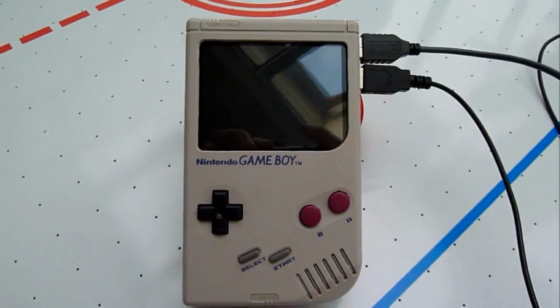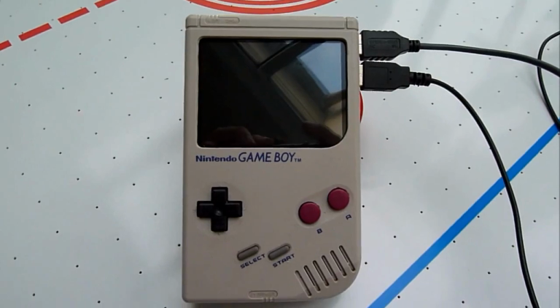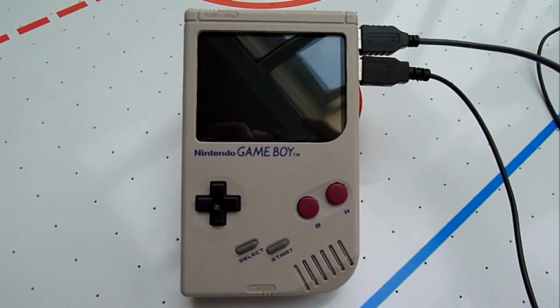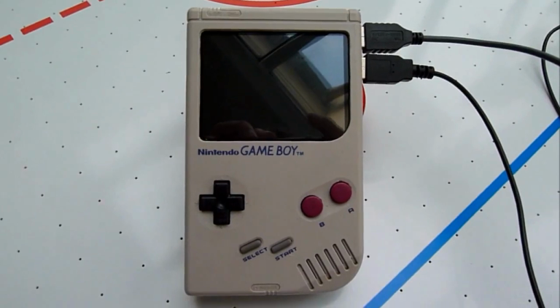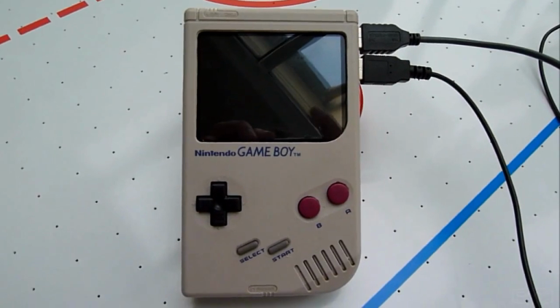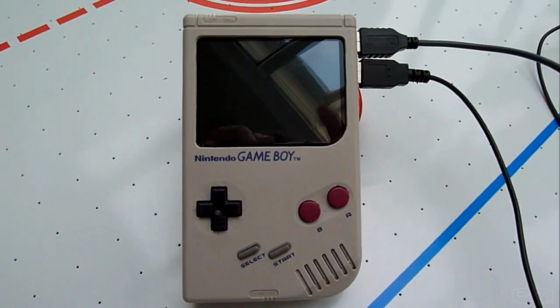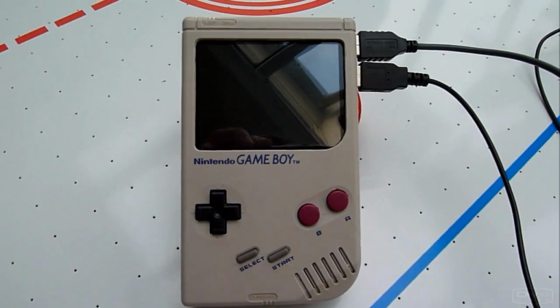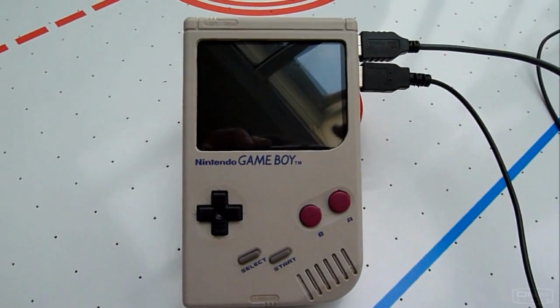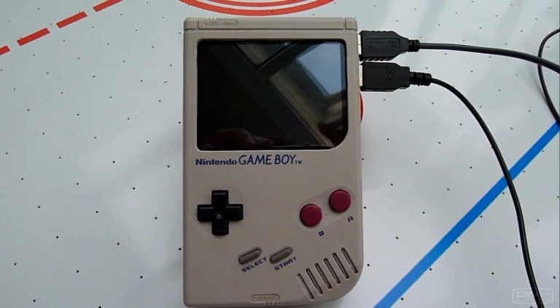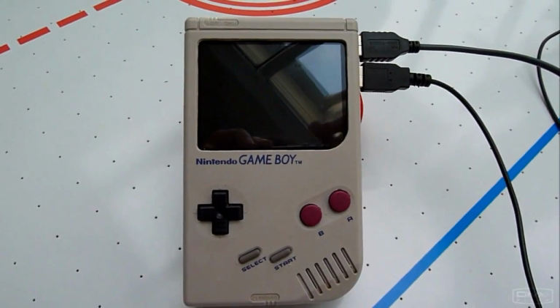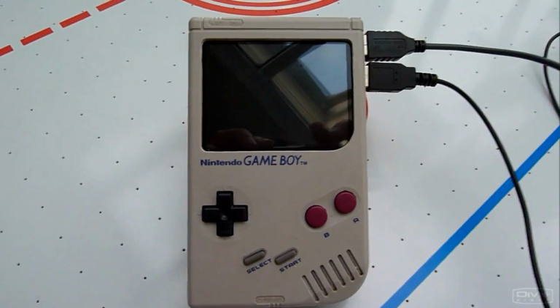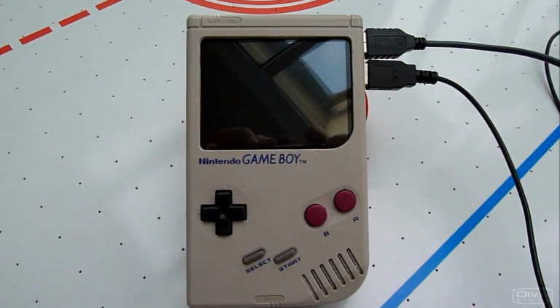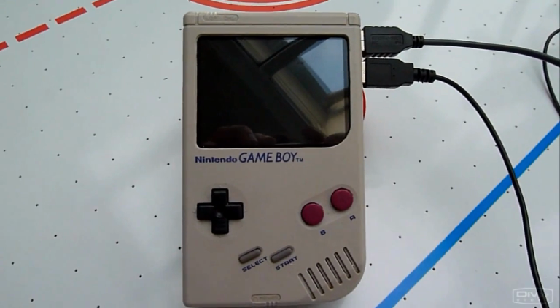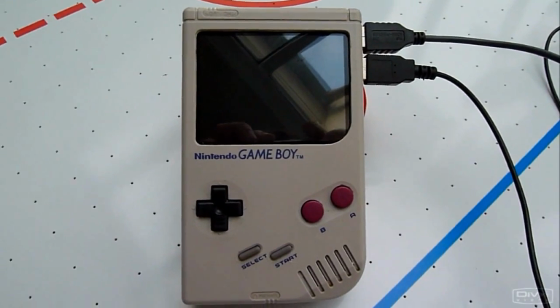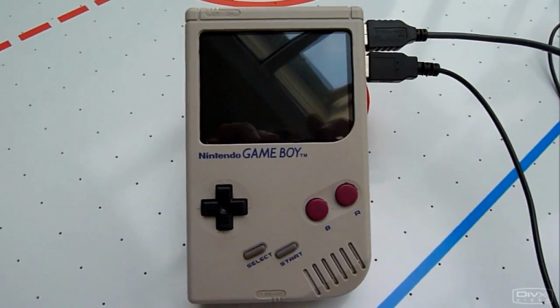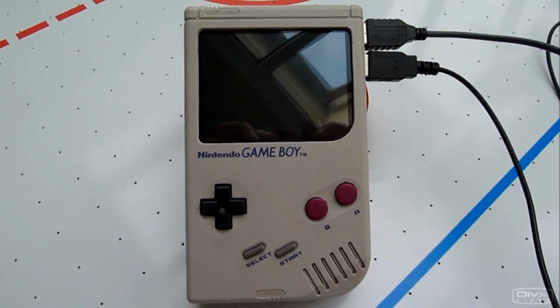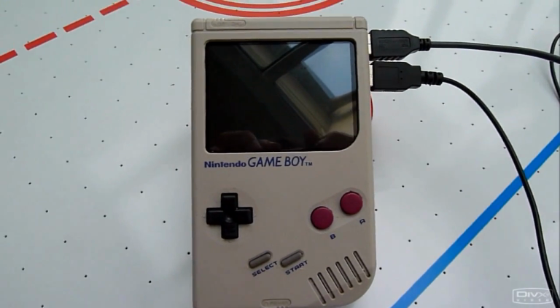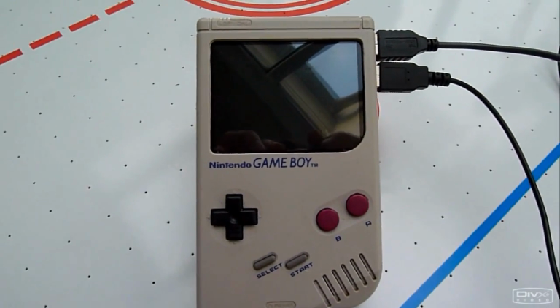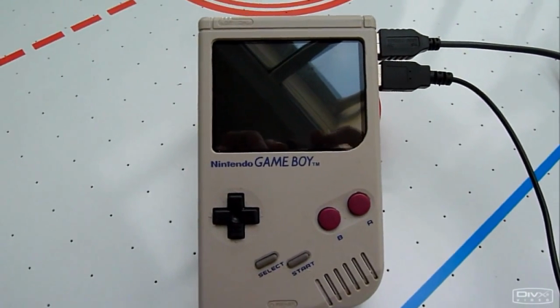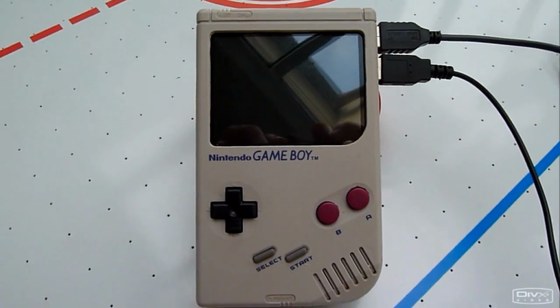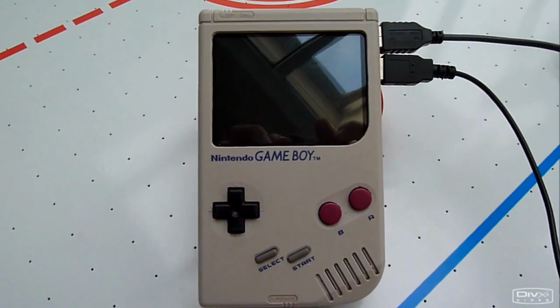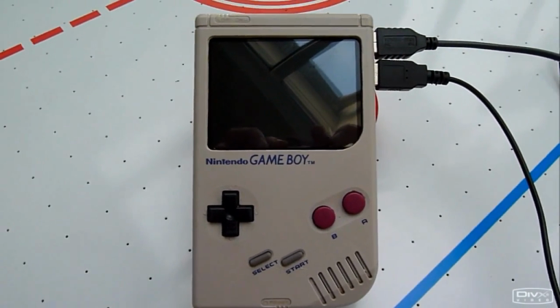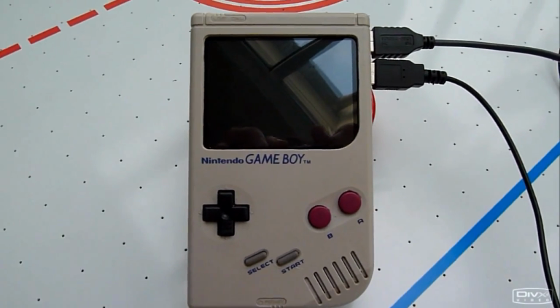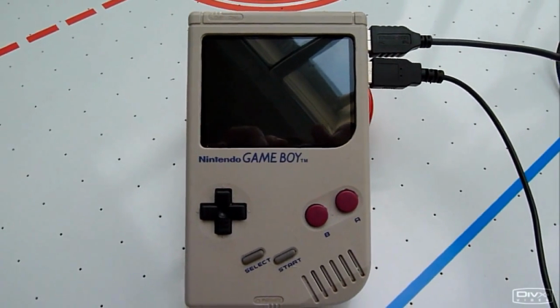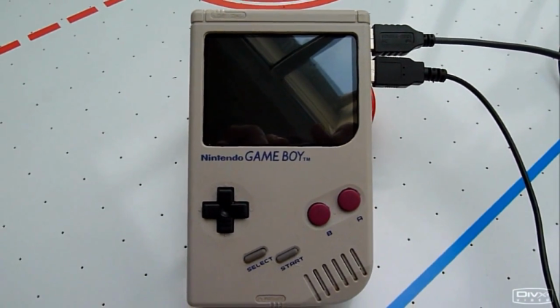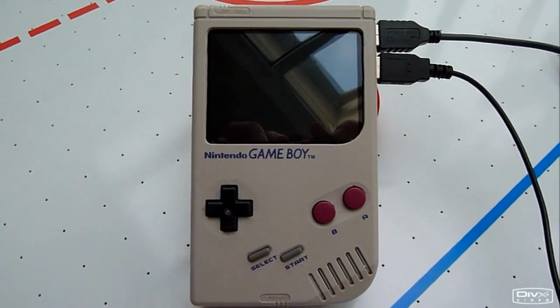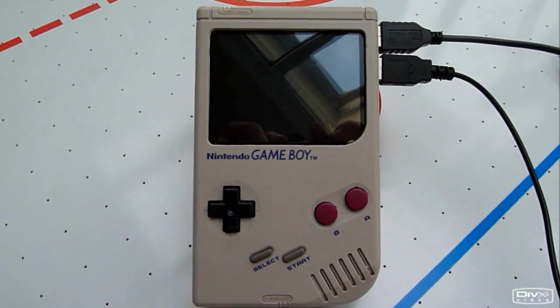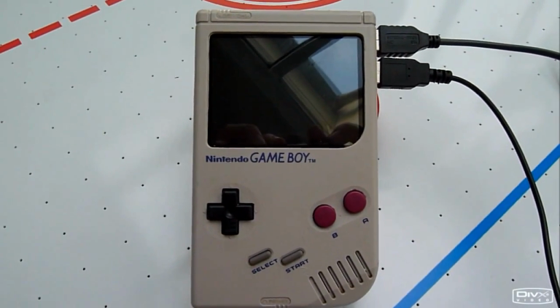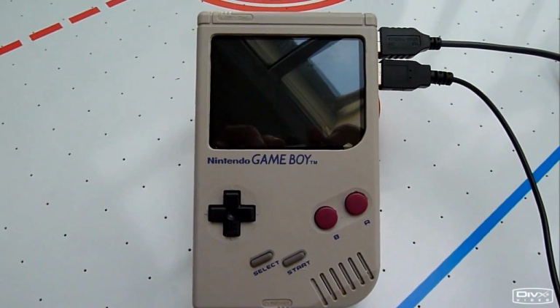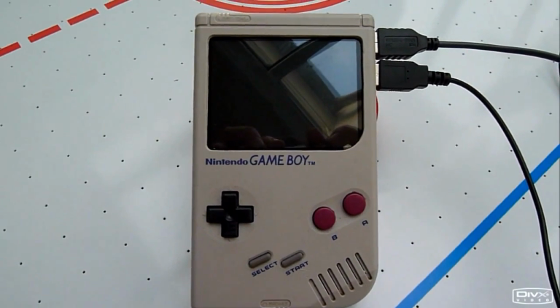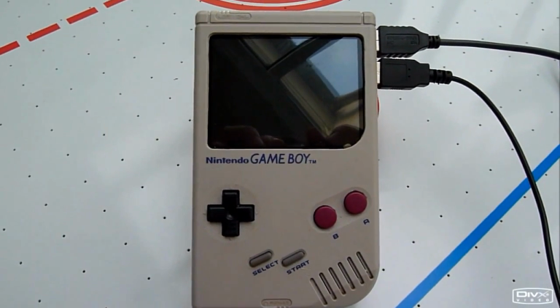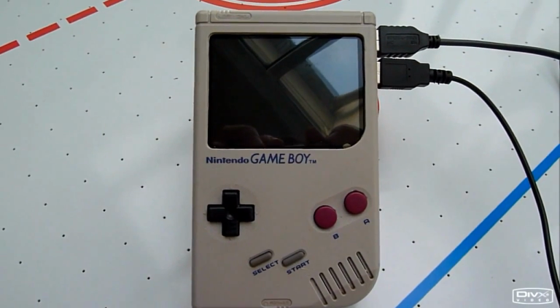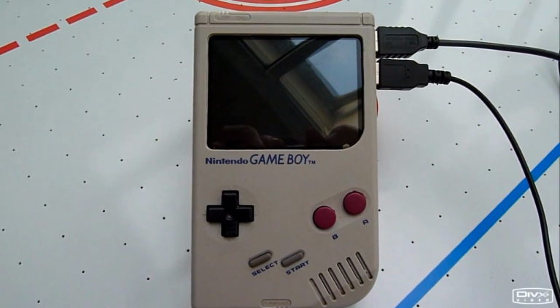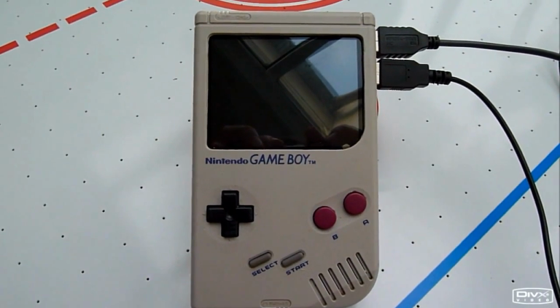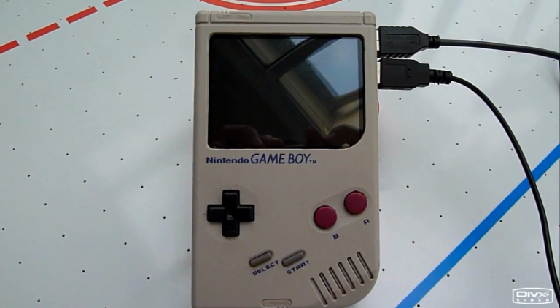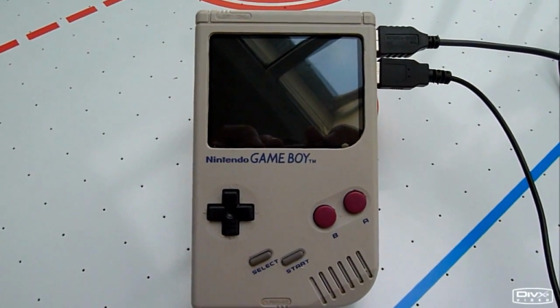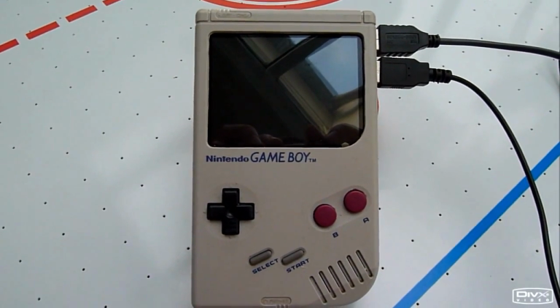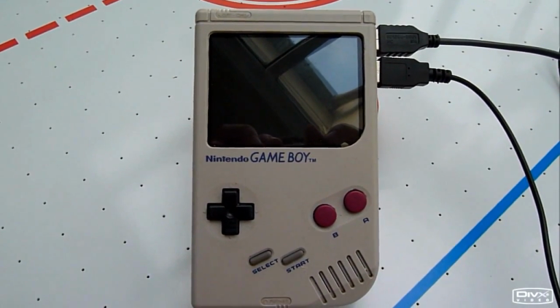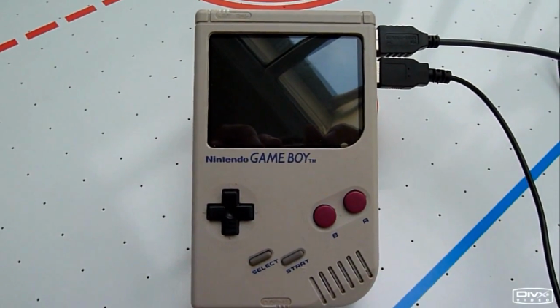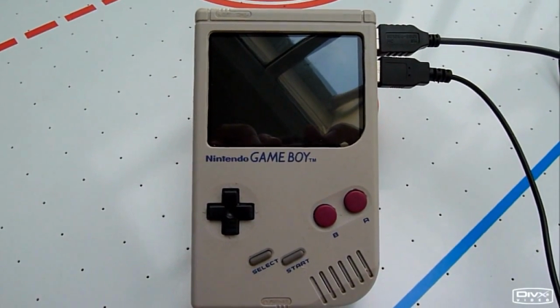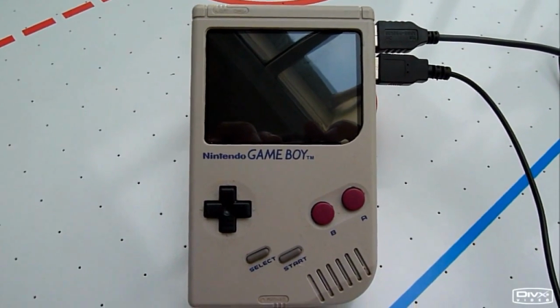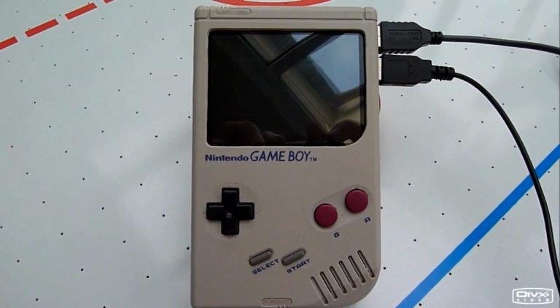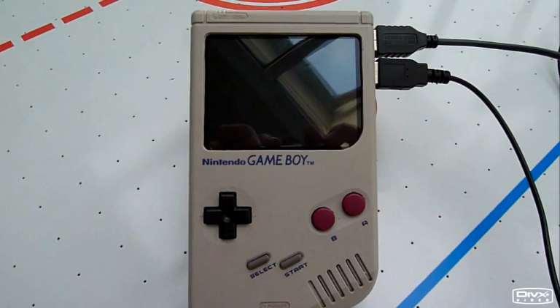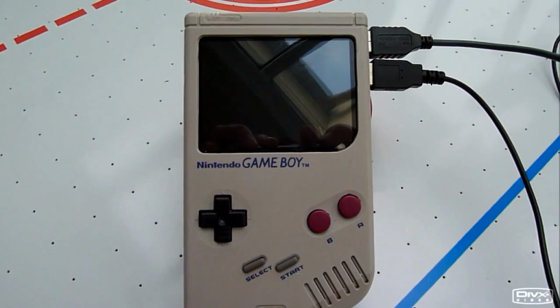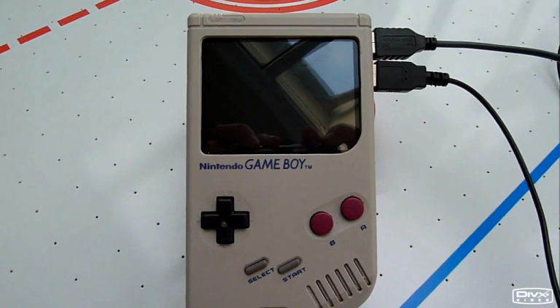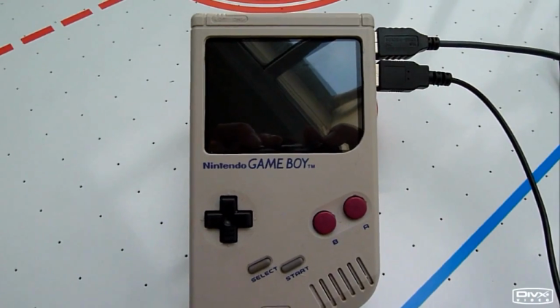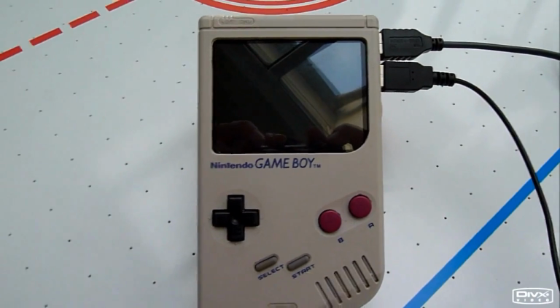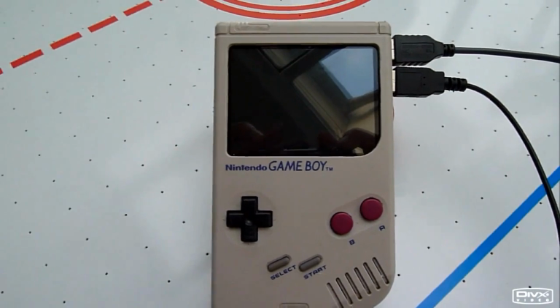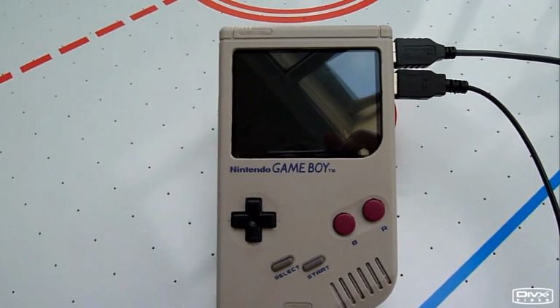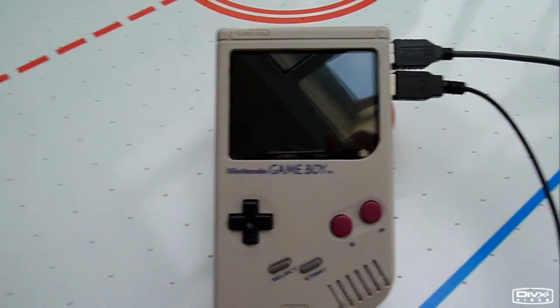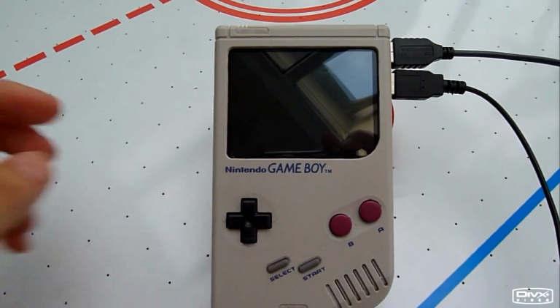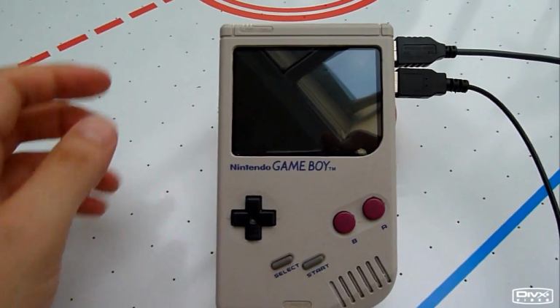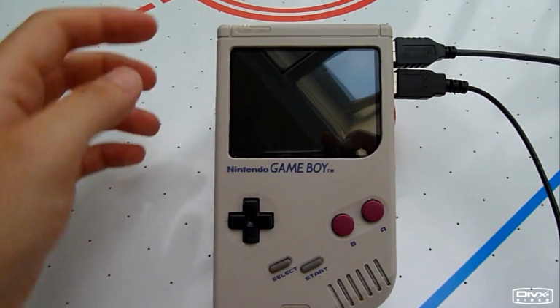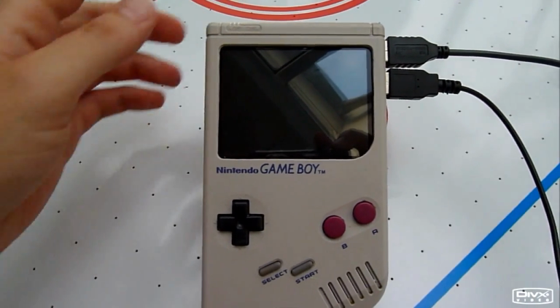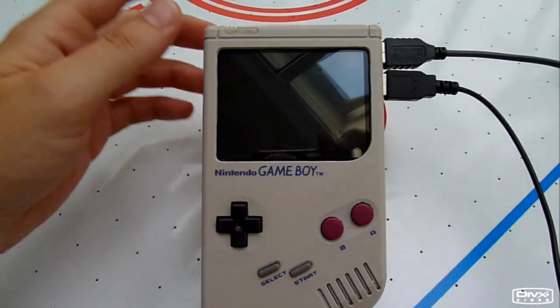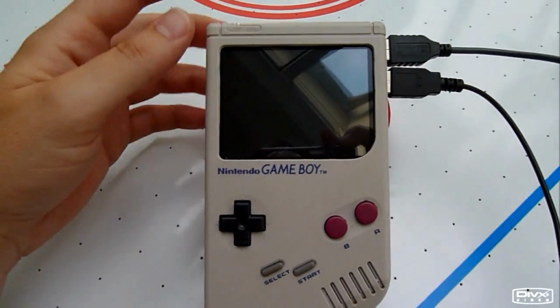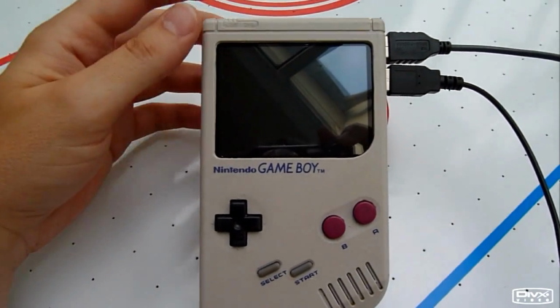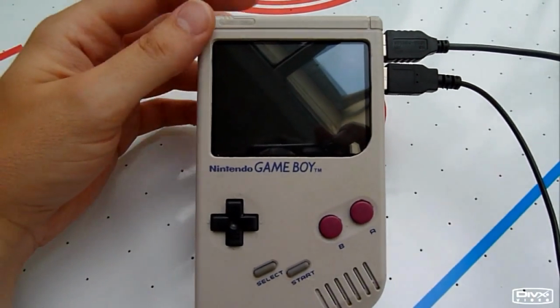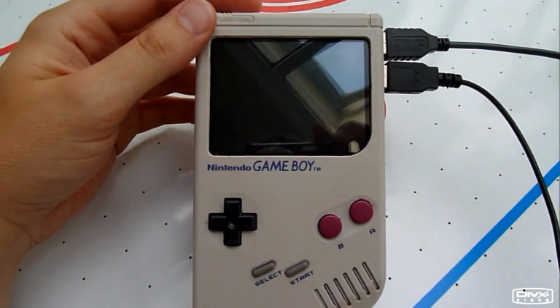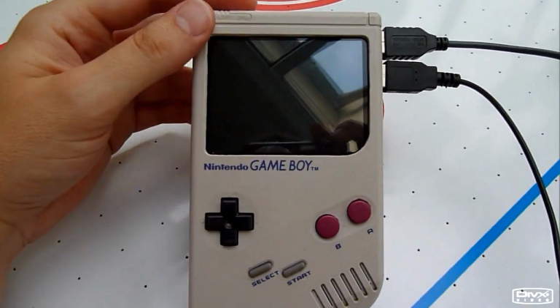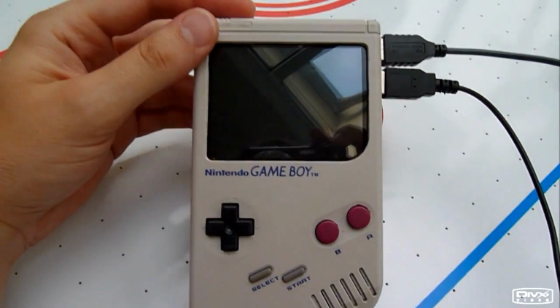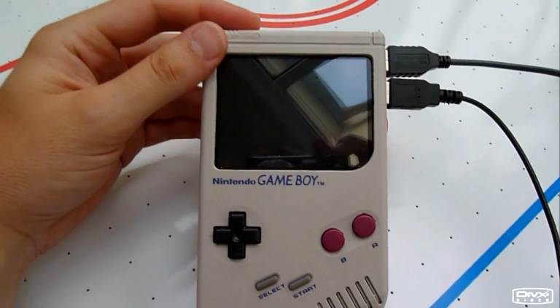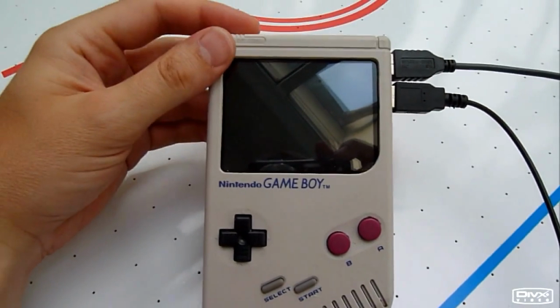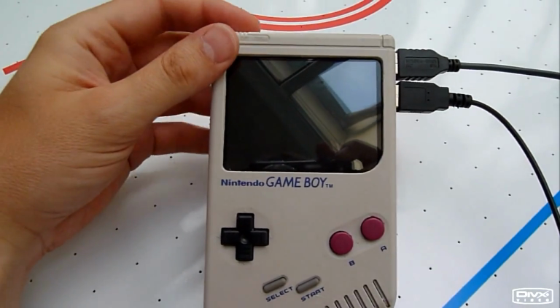And now a quick demonstration. I have just plugged in a USB keyboard and mouse. And now let's turn it on.